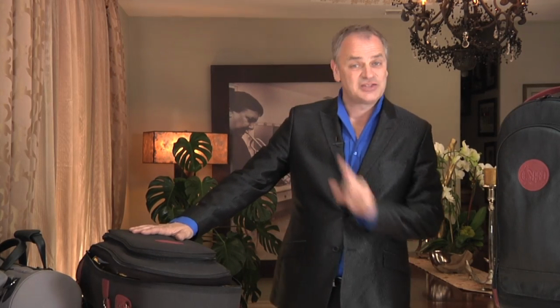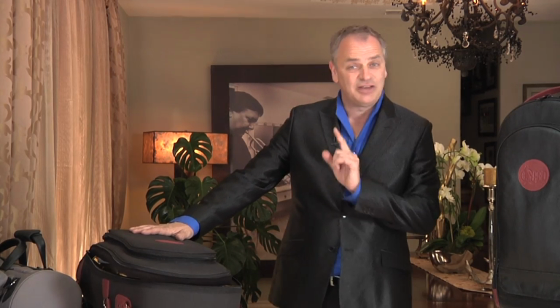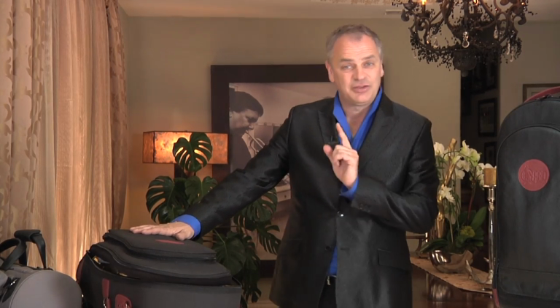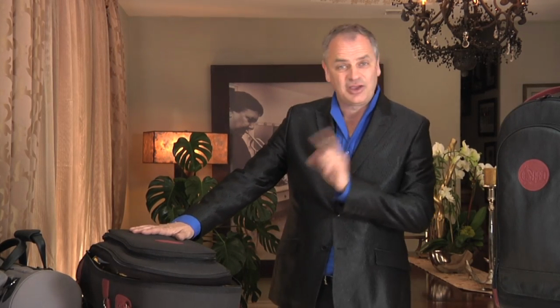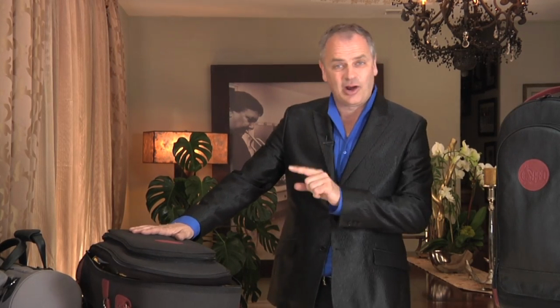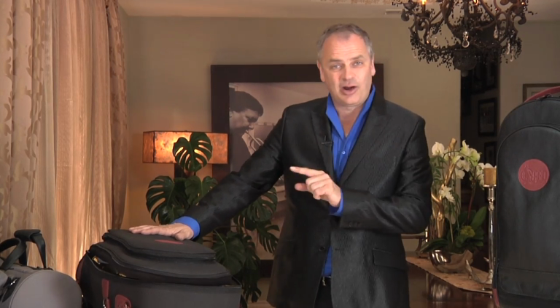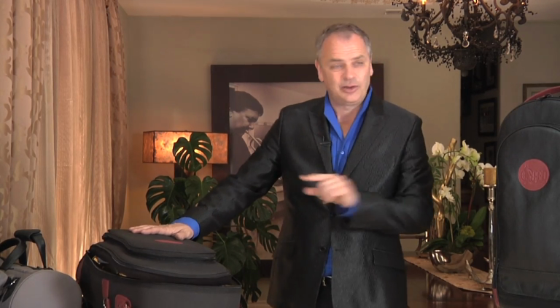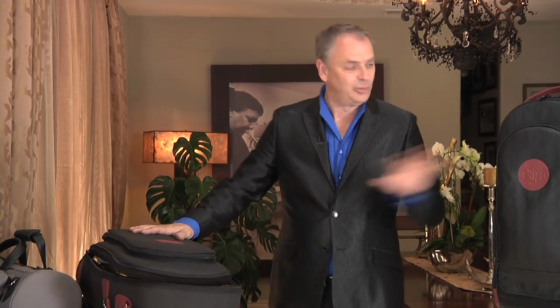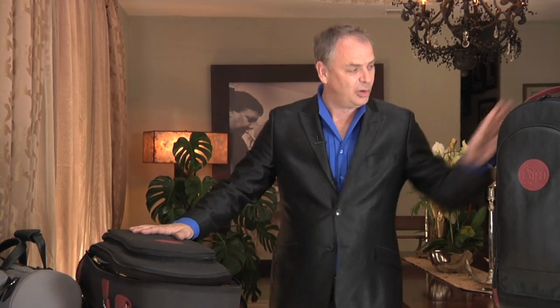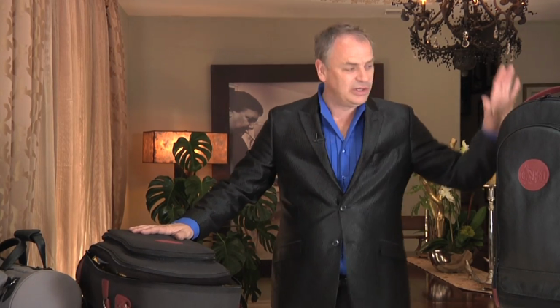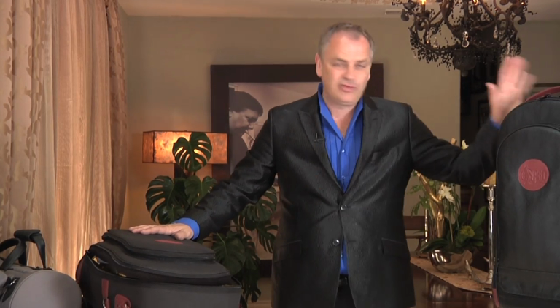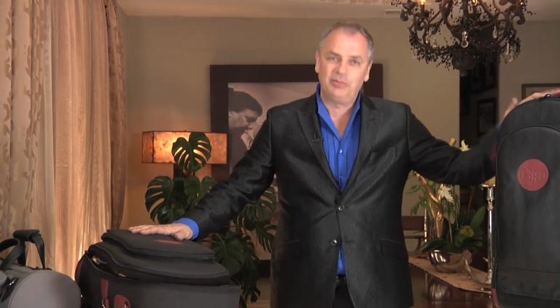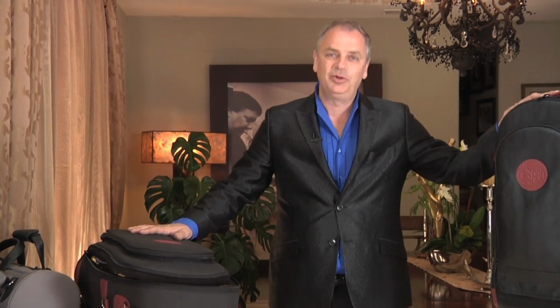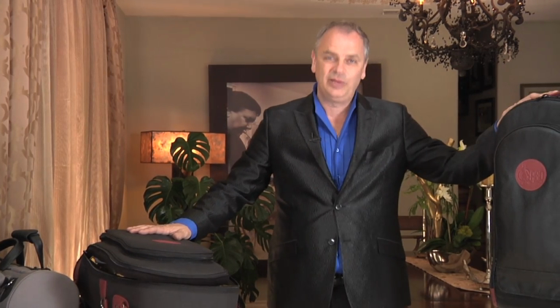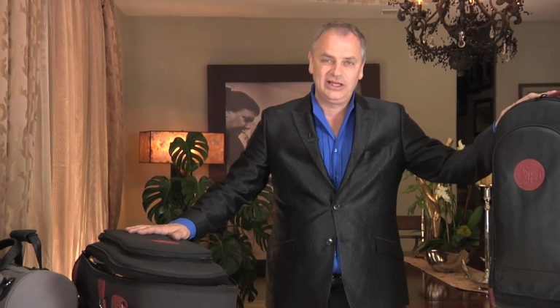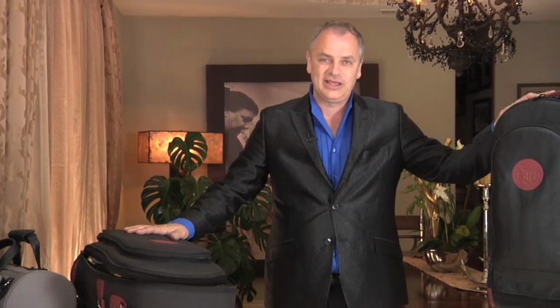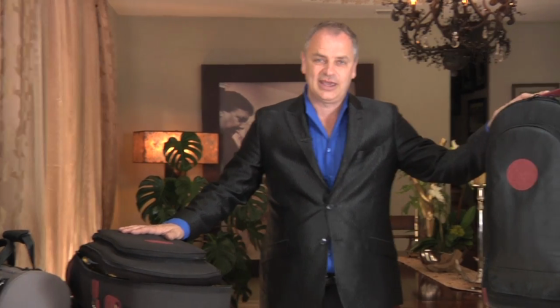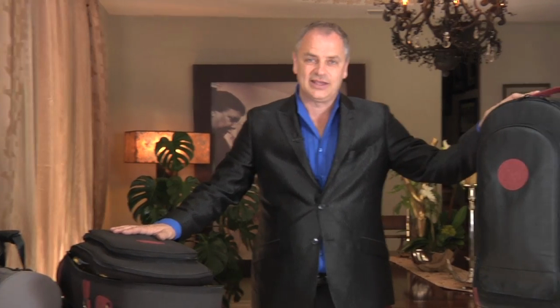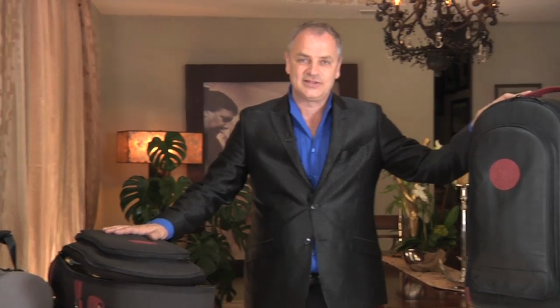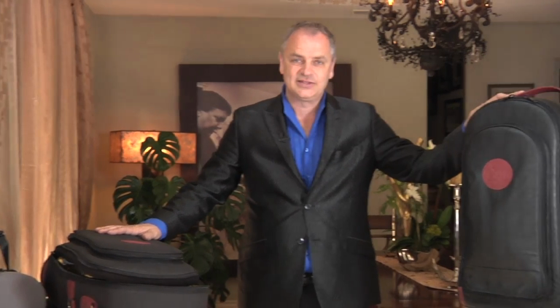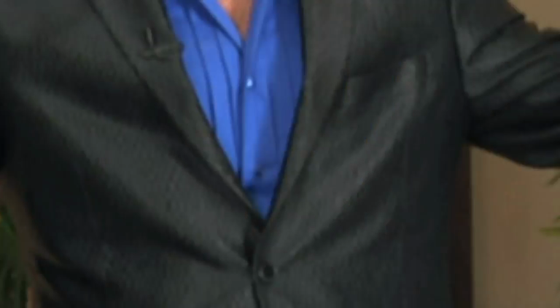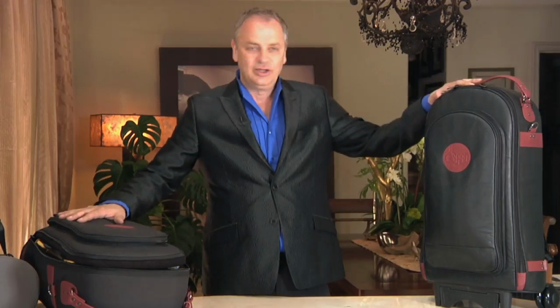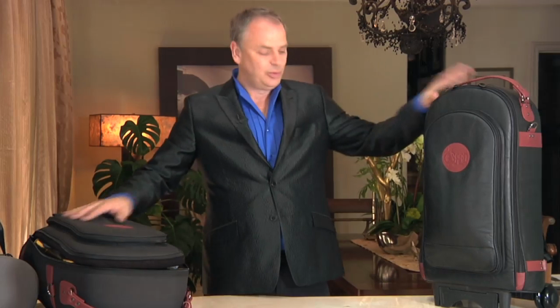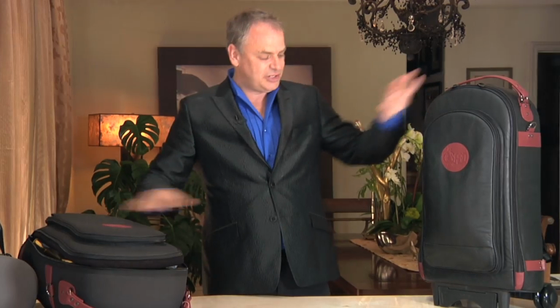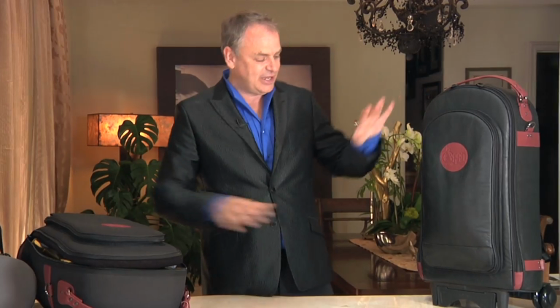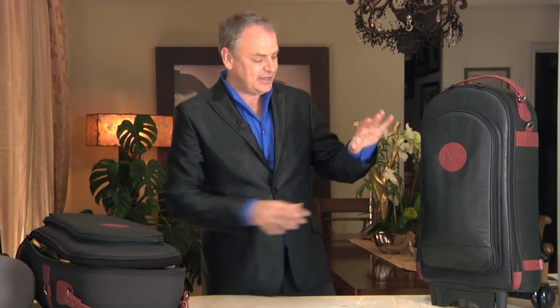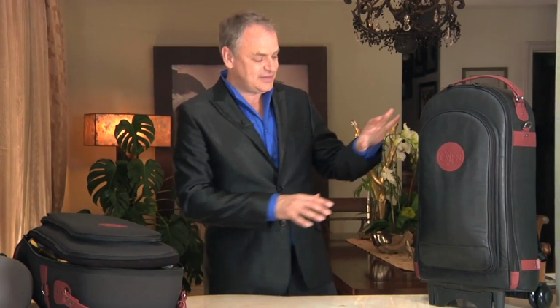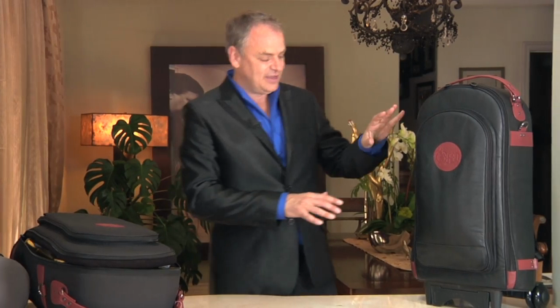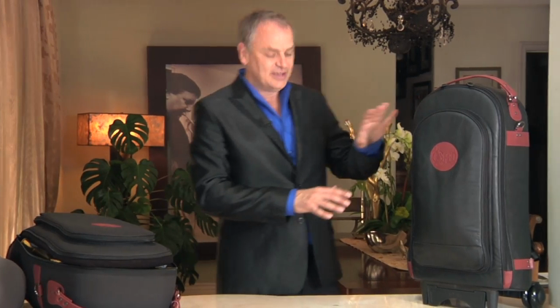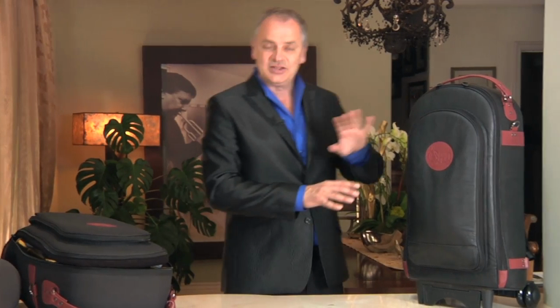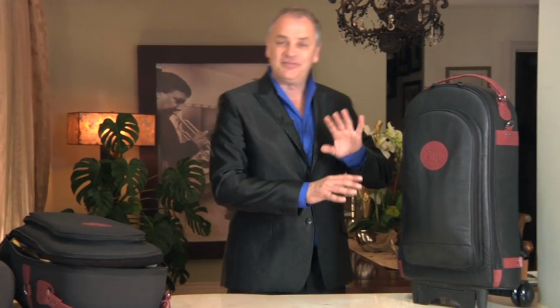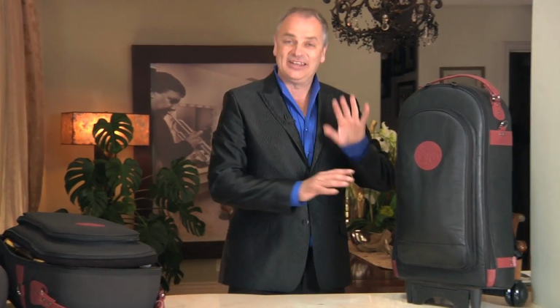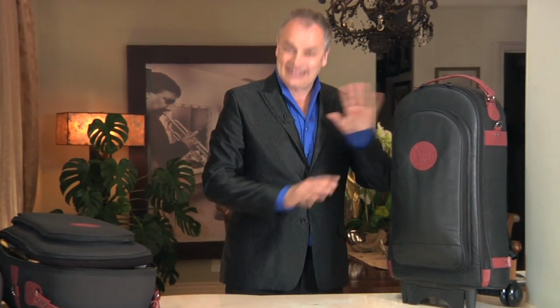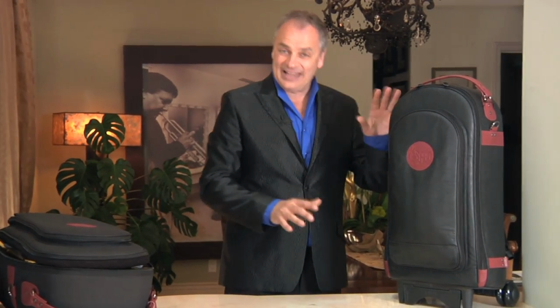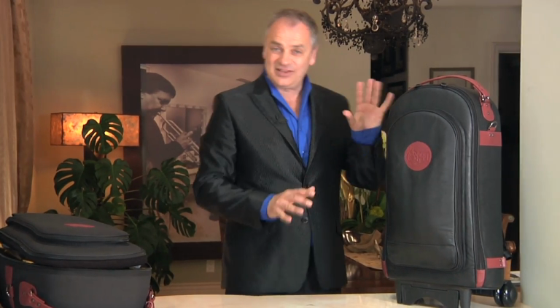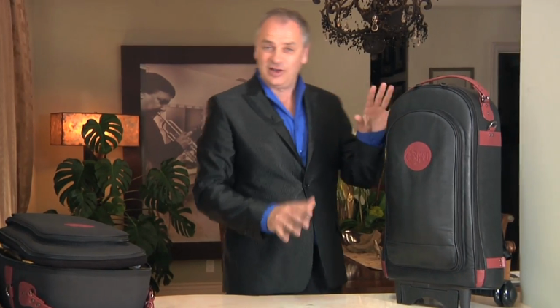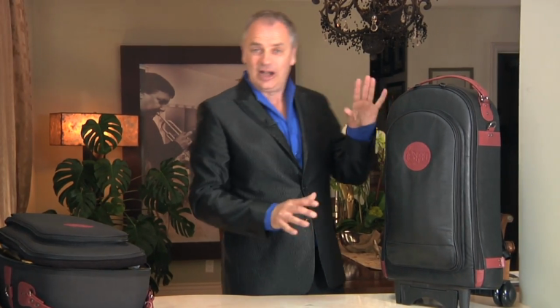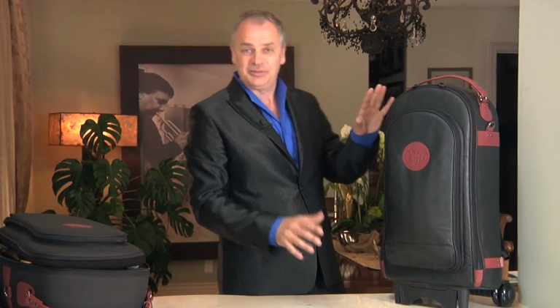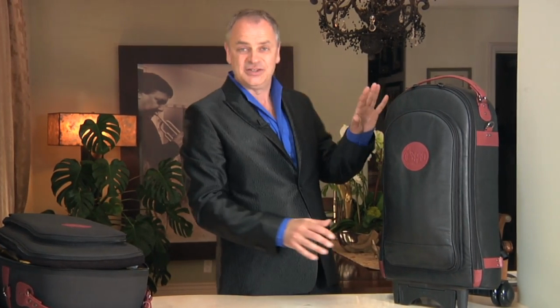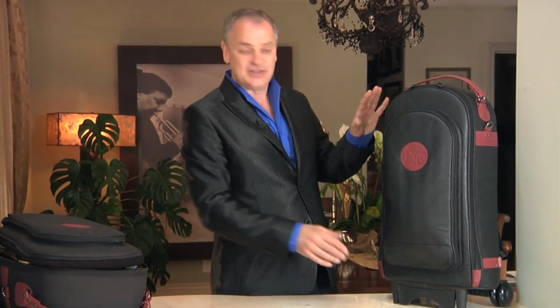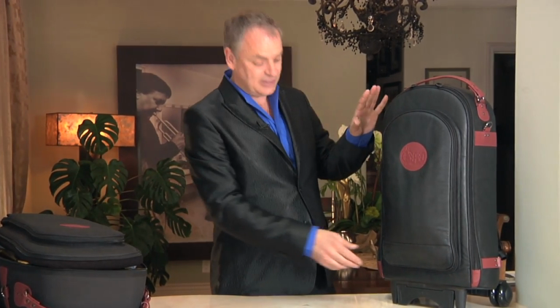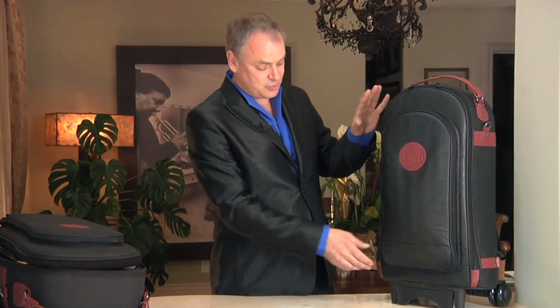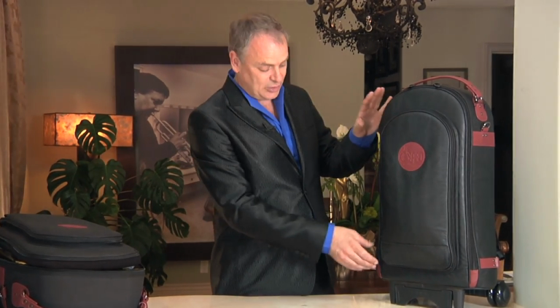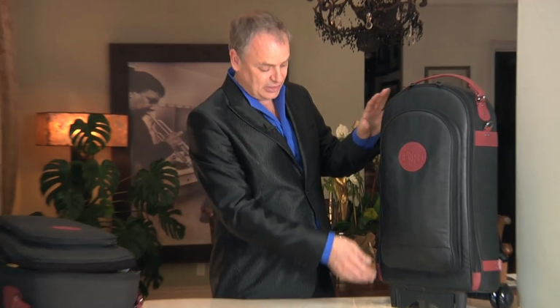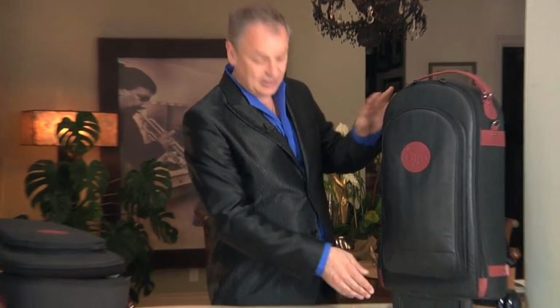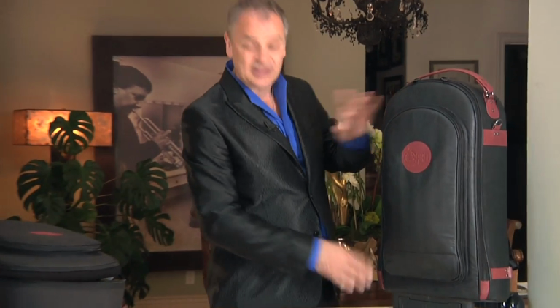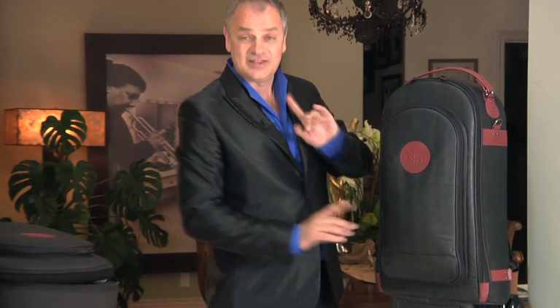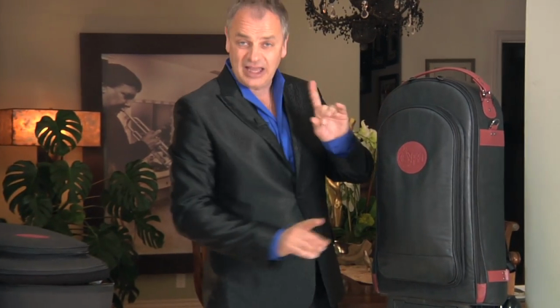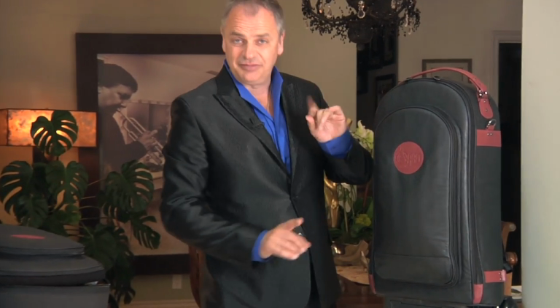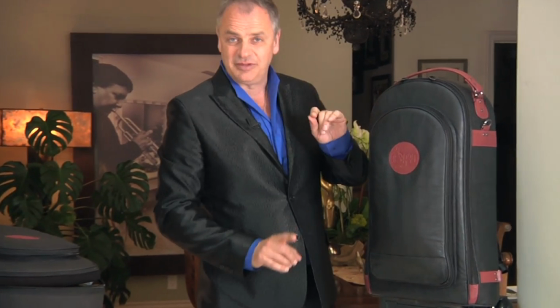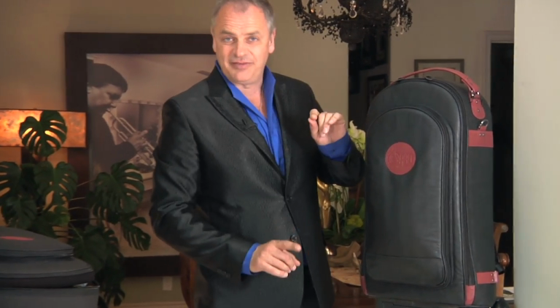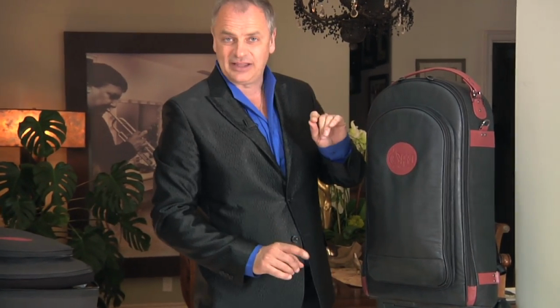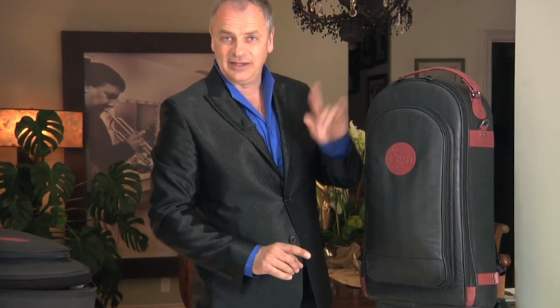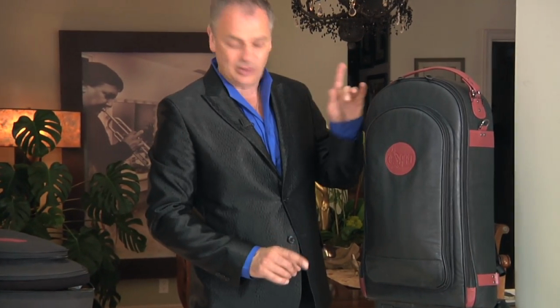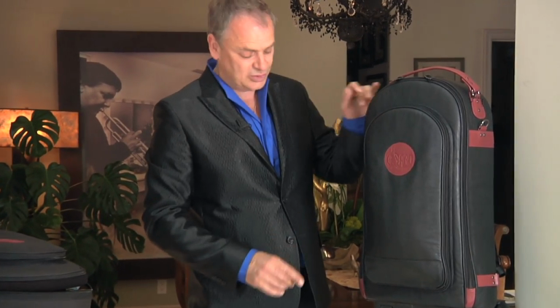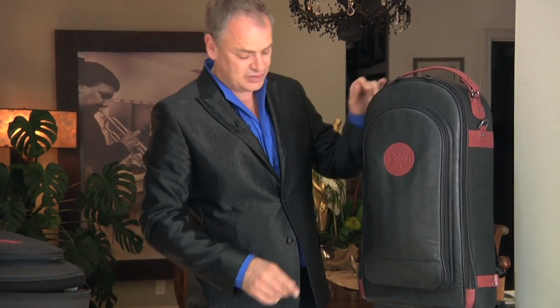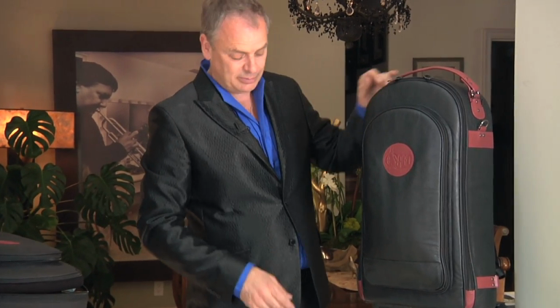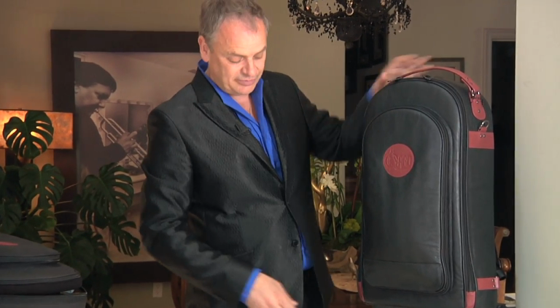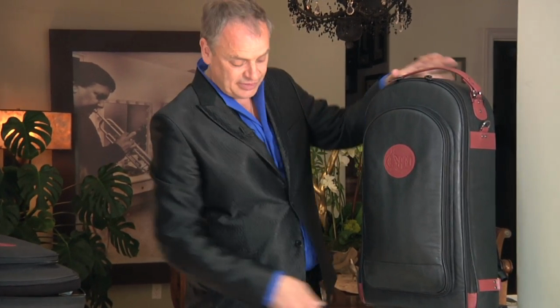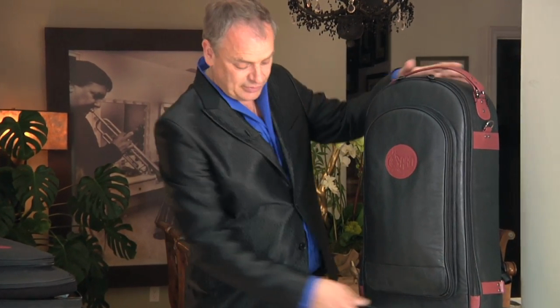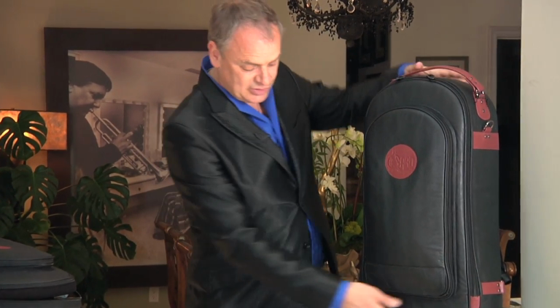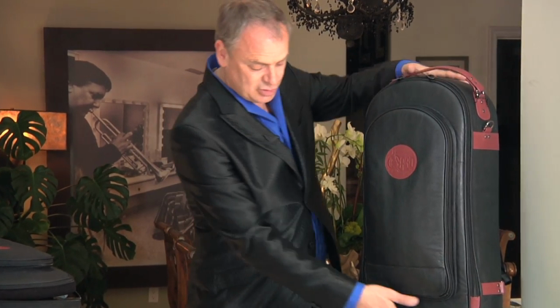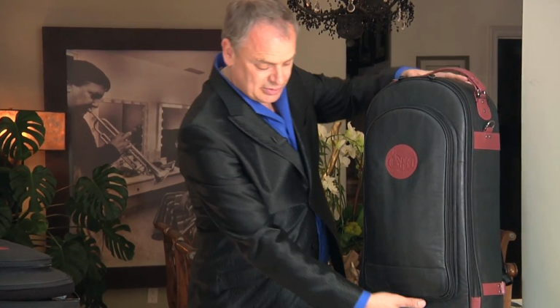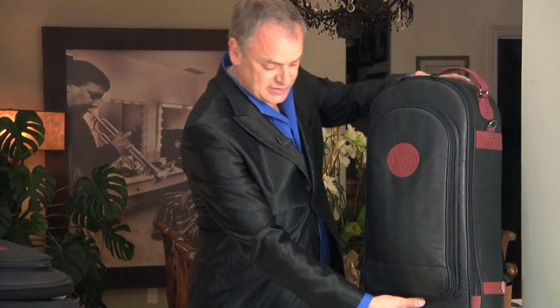About 10 years ago, I discovered the Guard Rolling Triple Wheelie Case, which has some fantastic options in it as well, aside from the fact that it holds a number of different instruments.